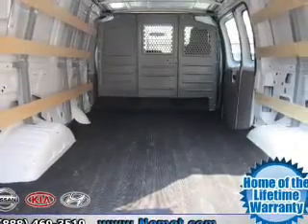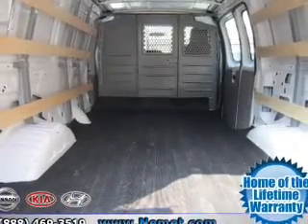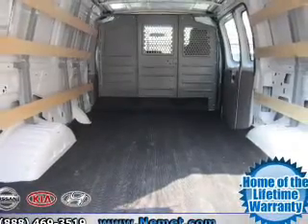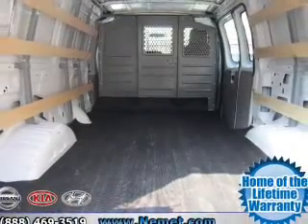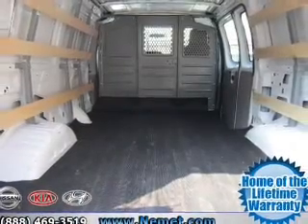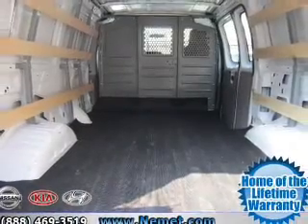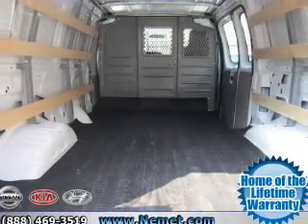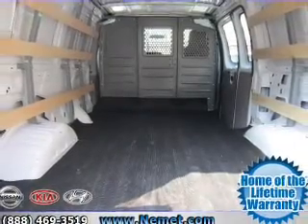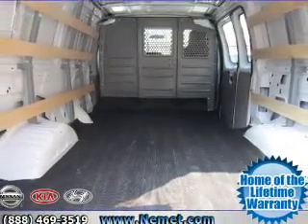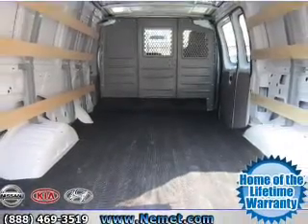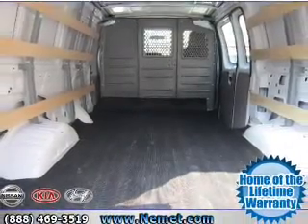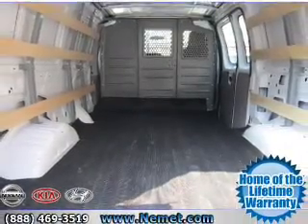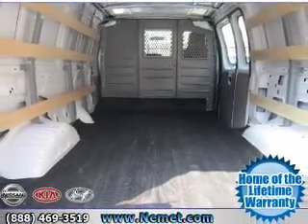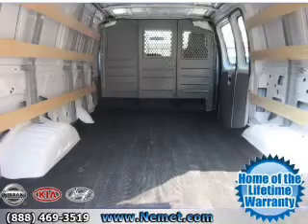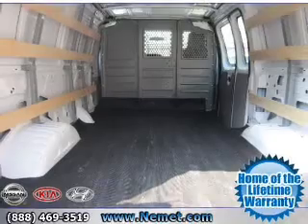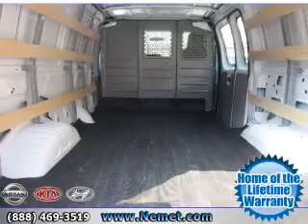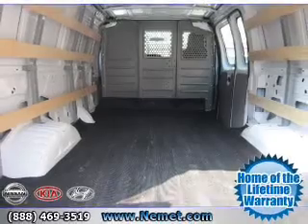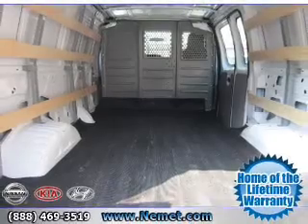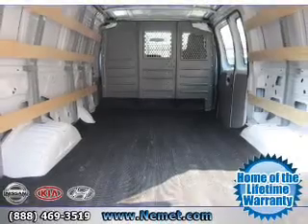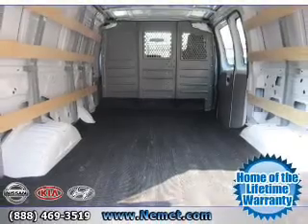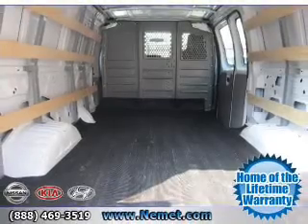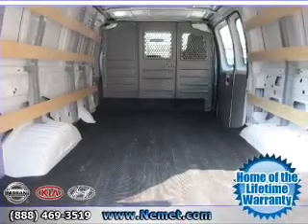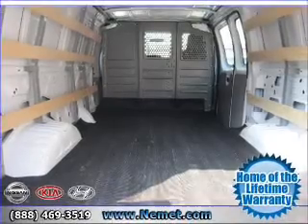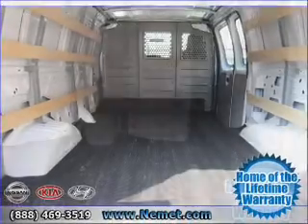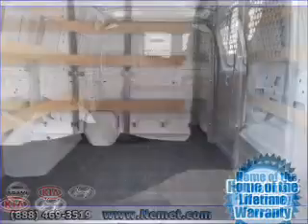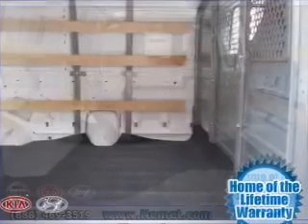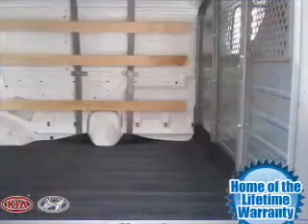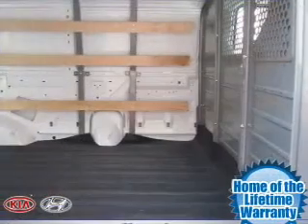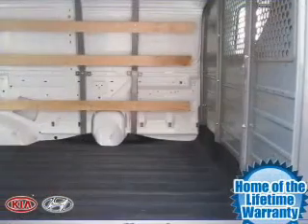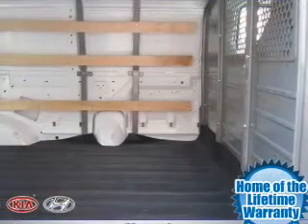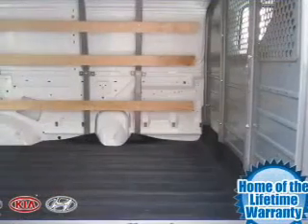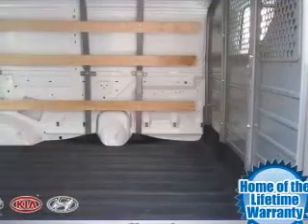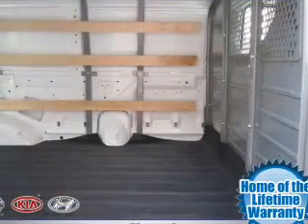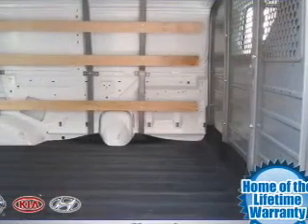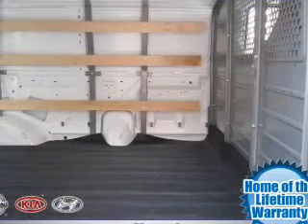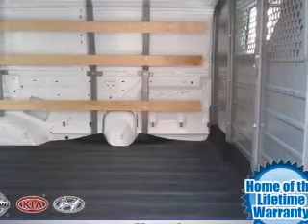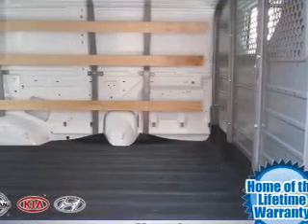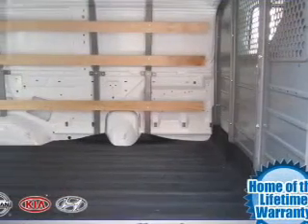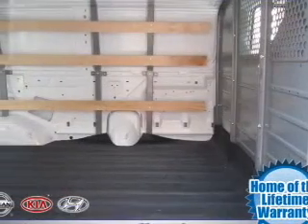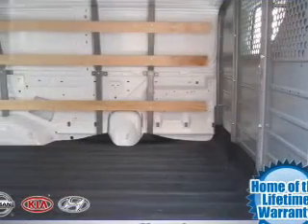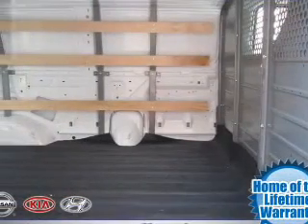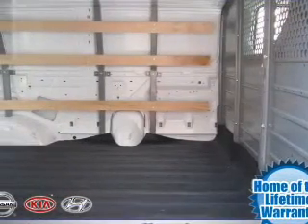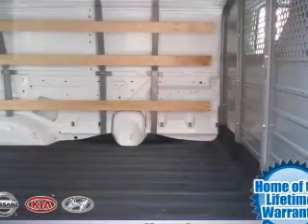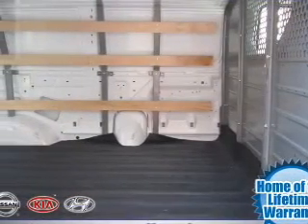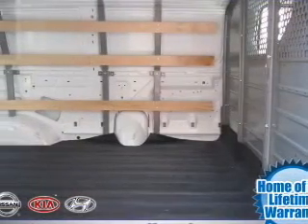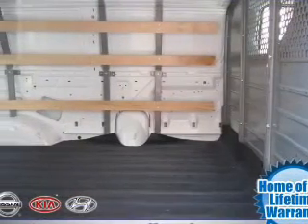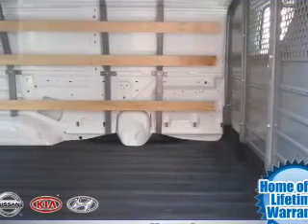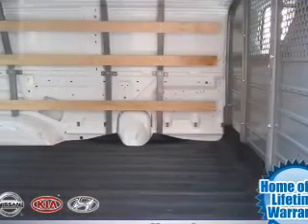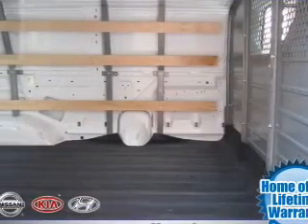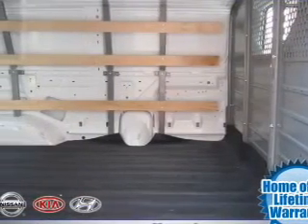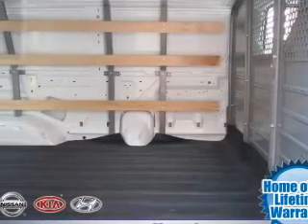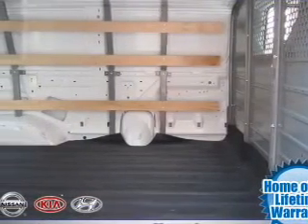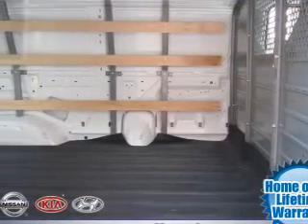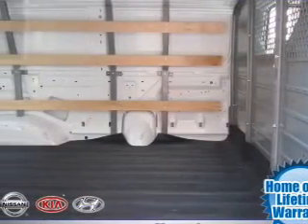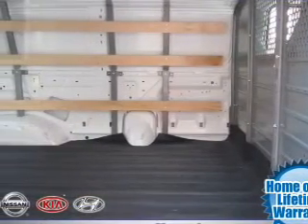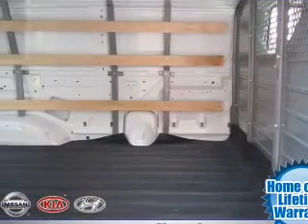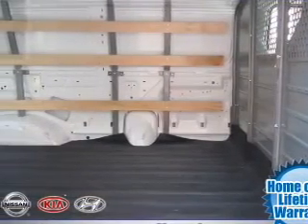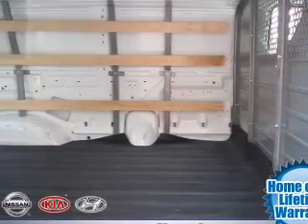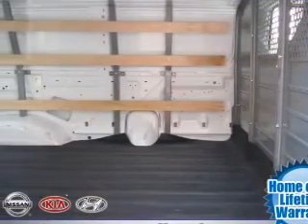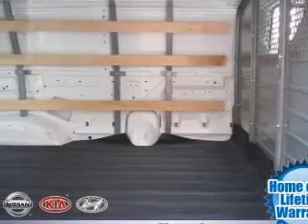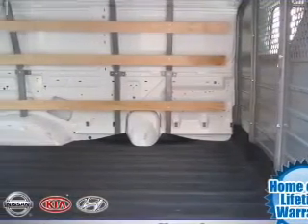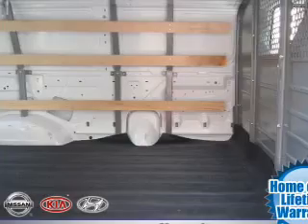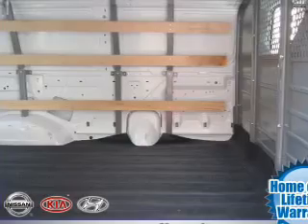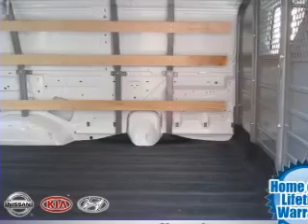An AM FM stereo, power steering, an adjustable tilt steering wheel, air conditioning. Call today to schedule a test drive.